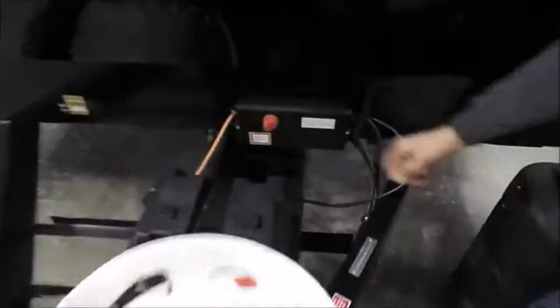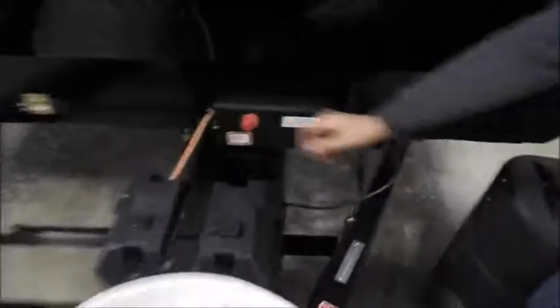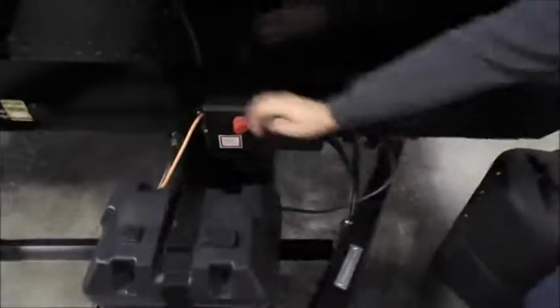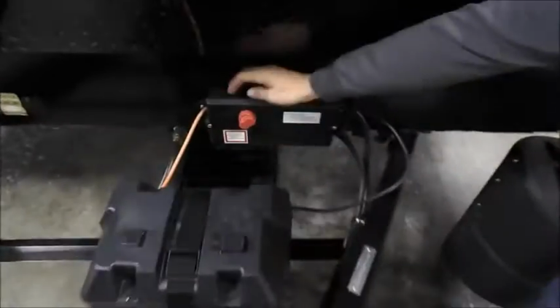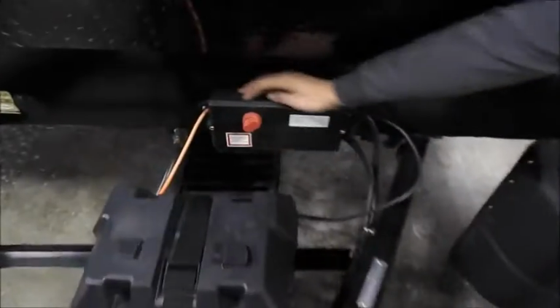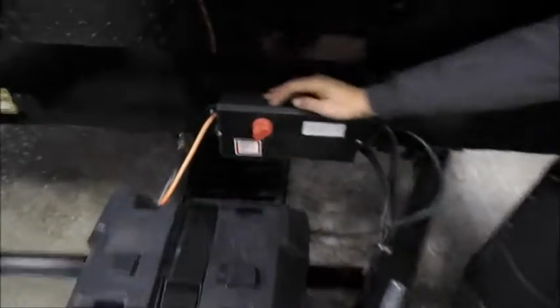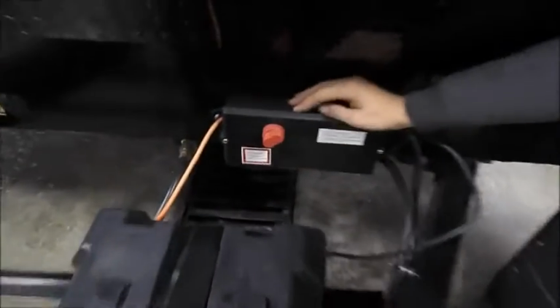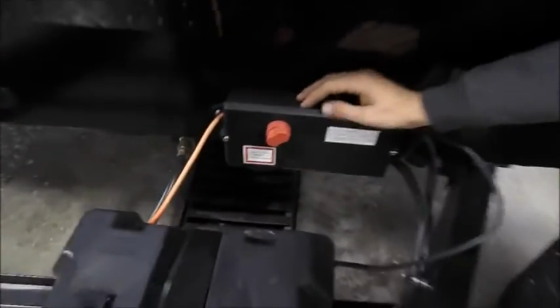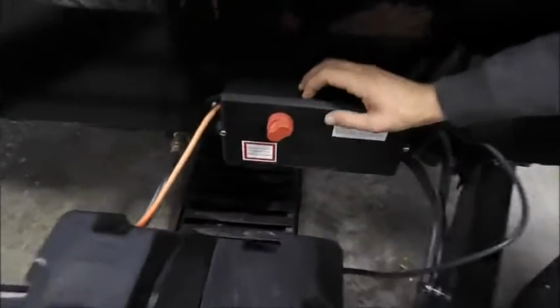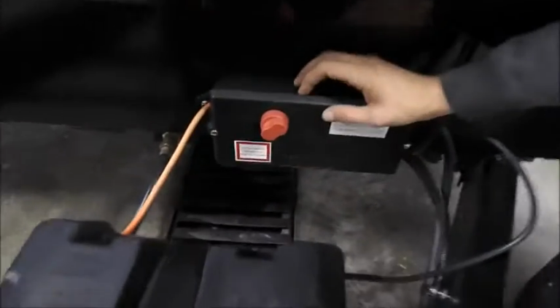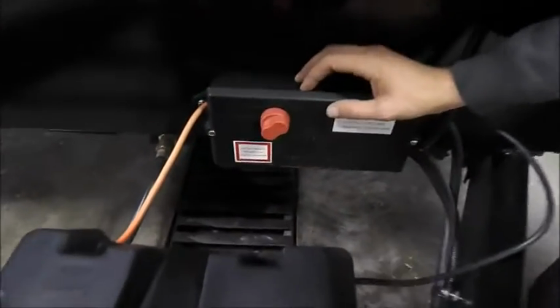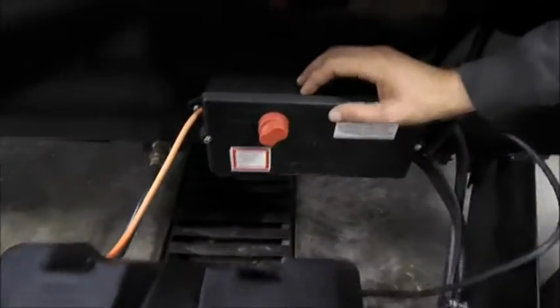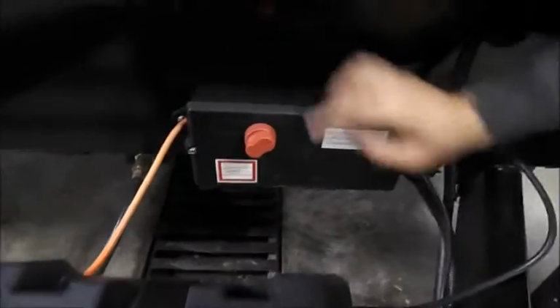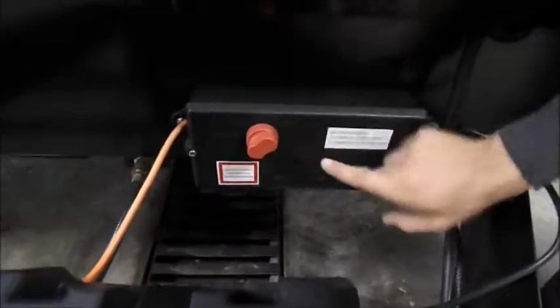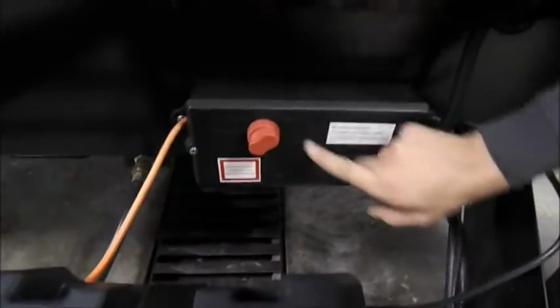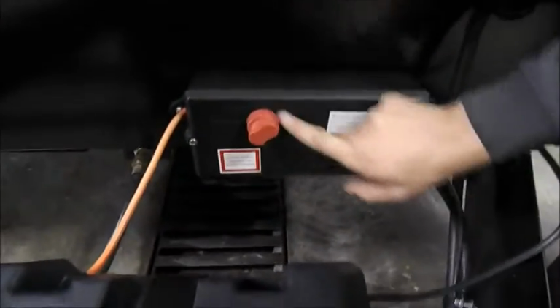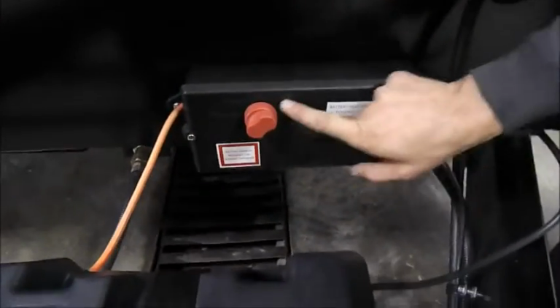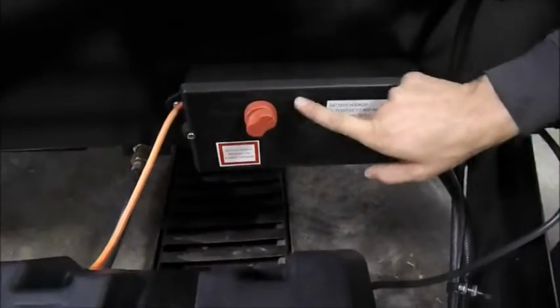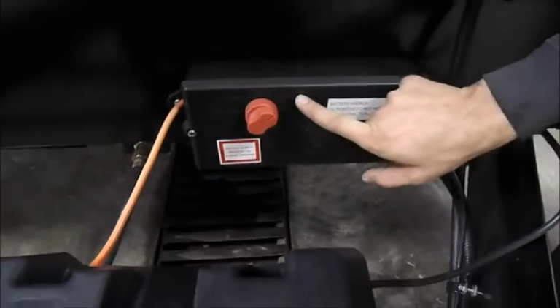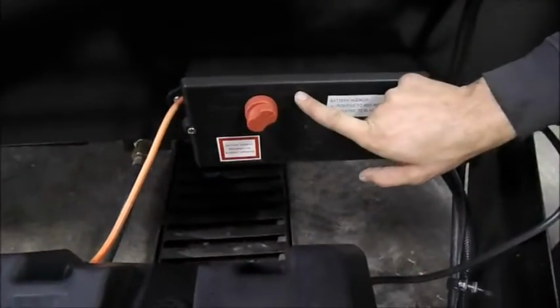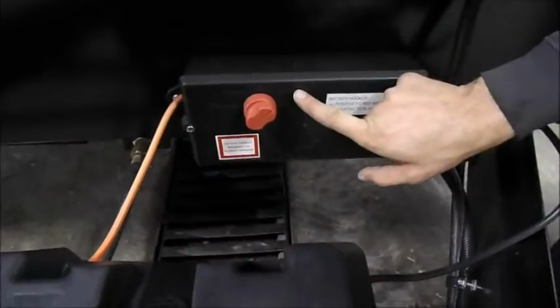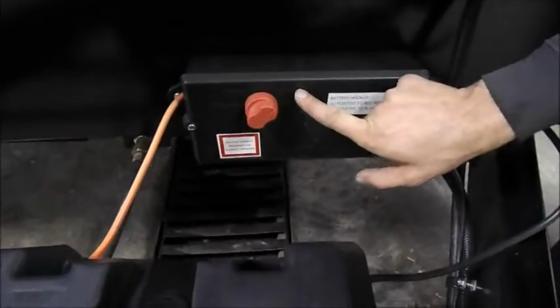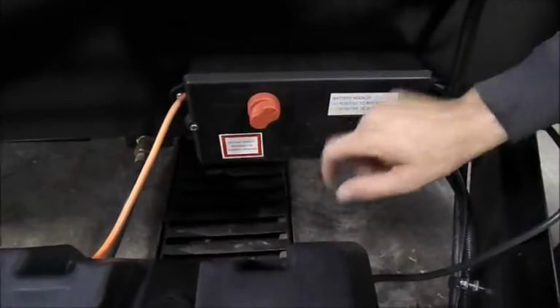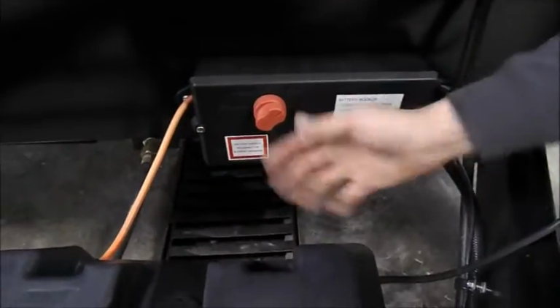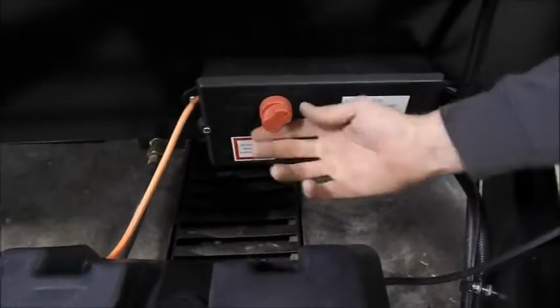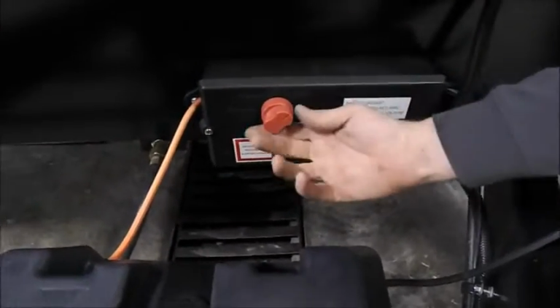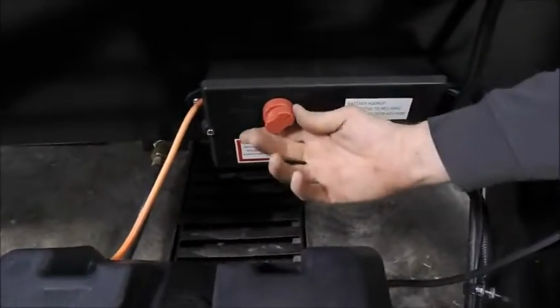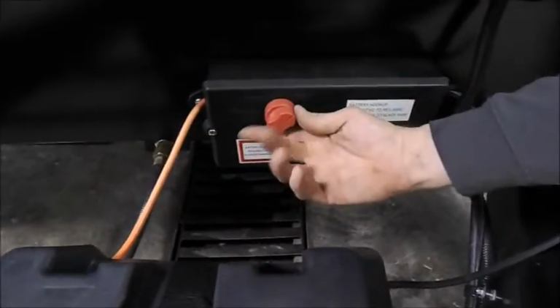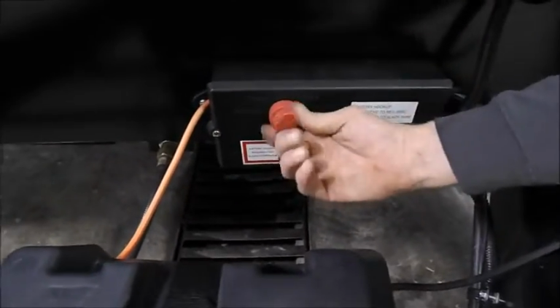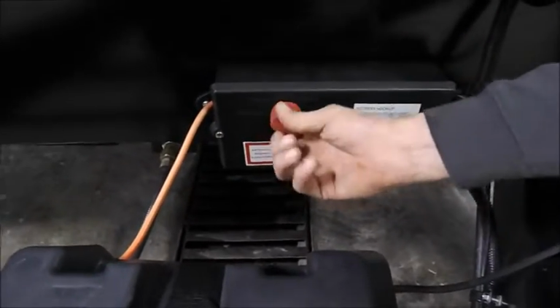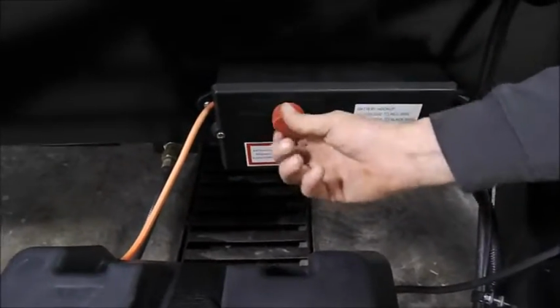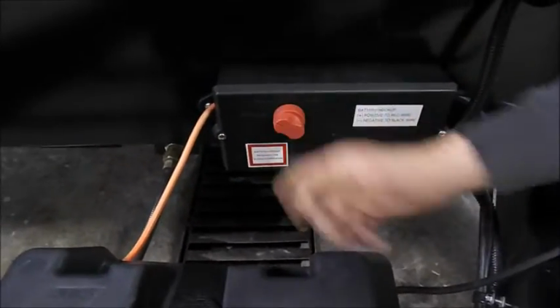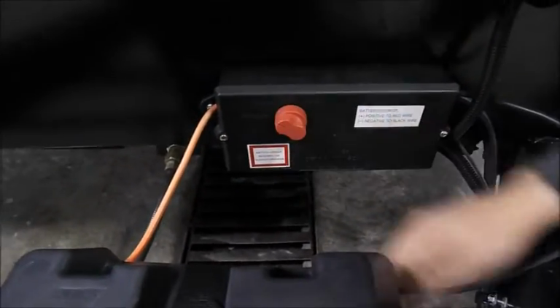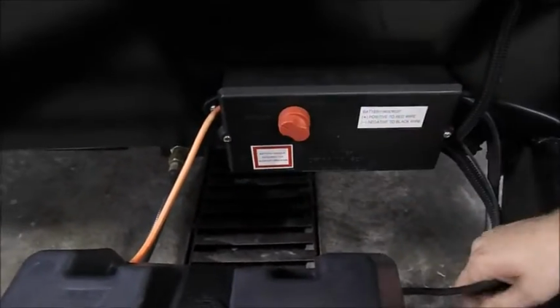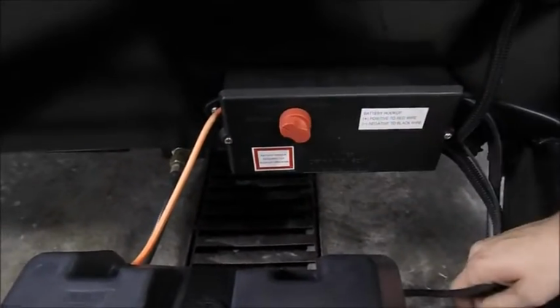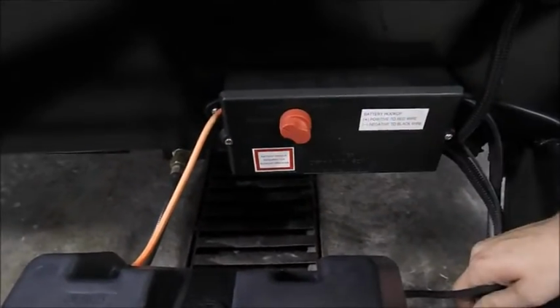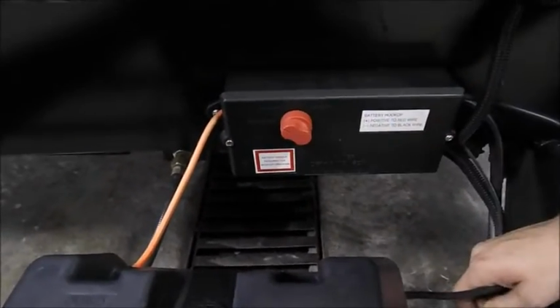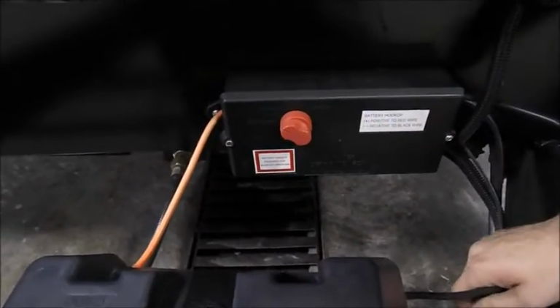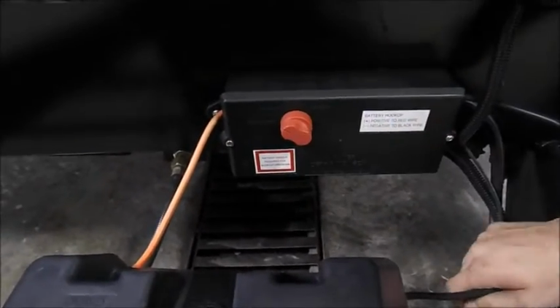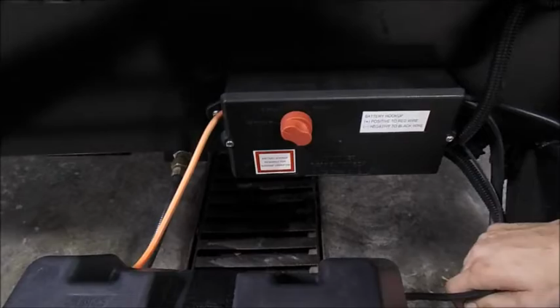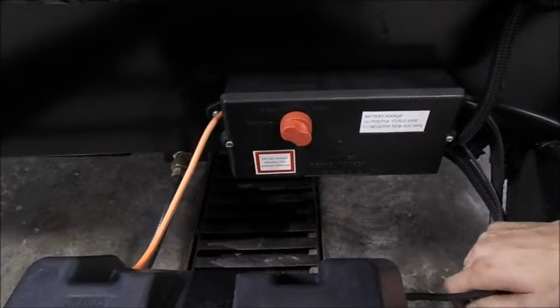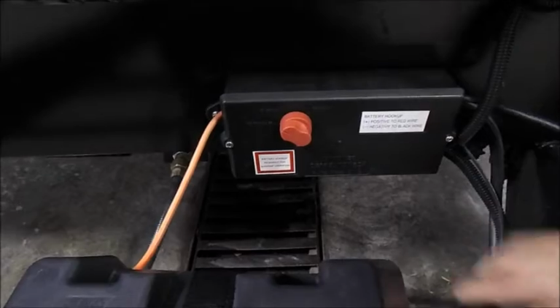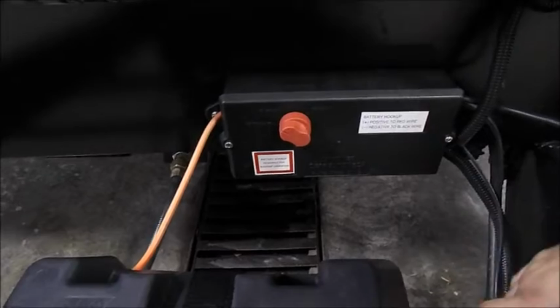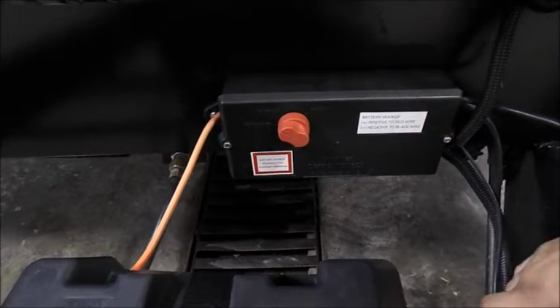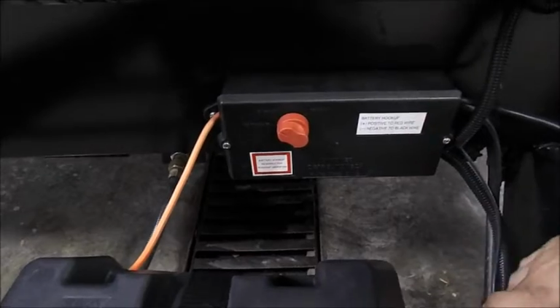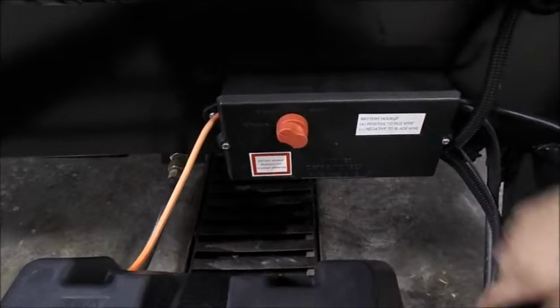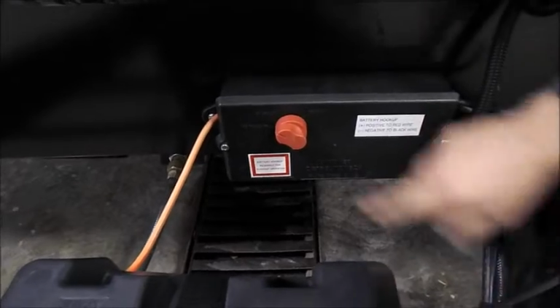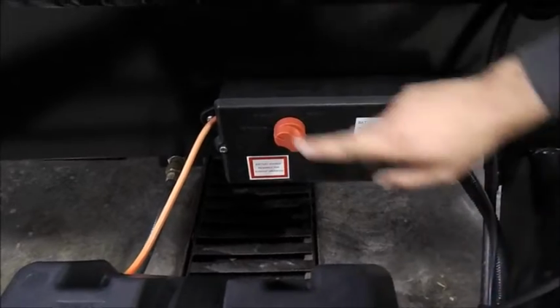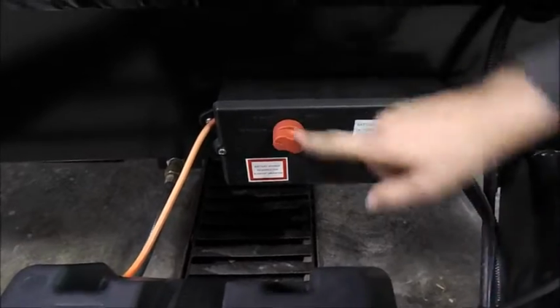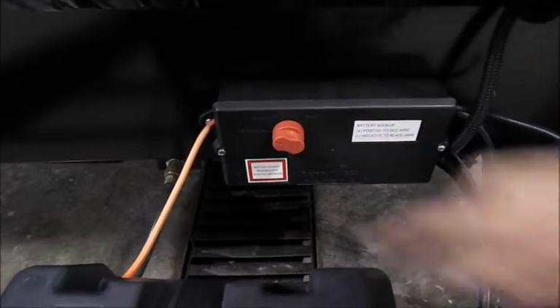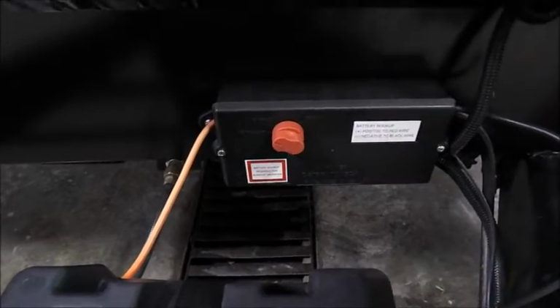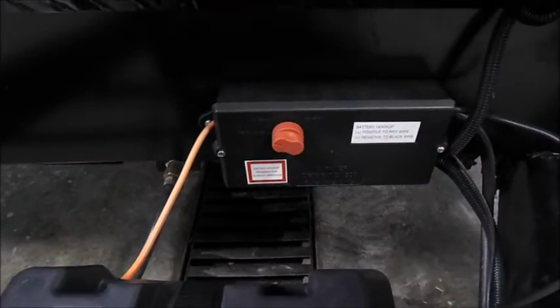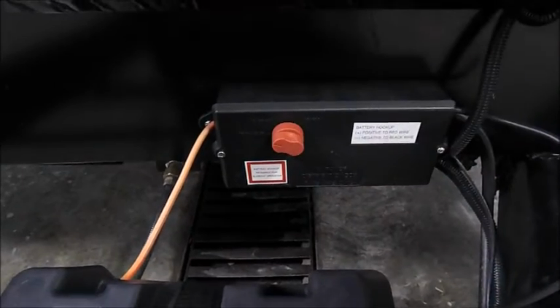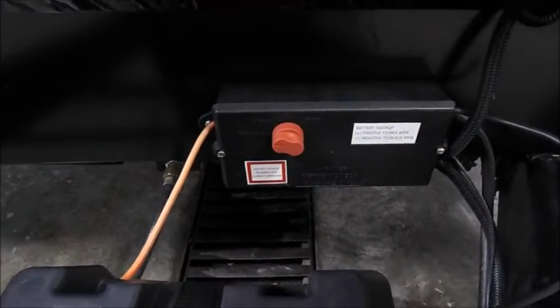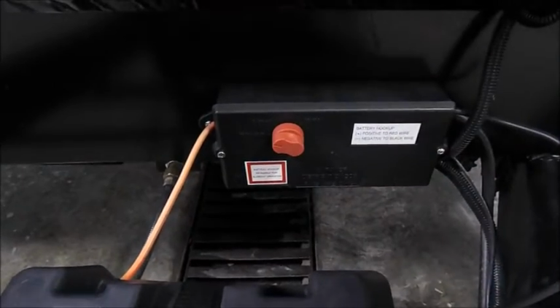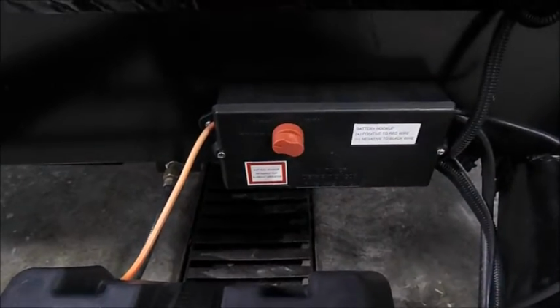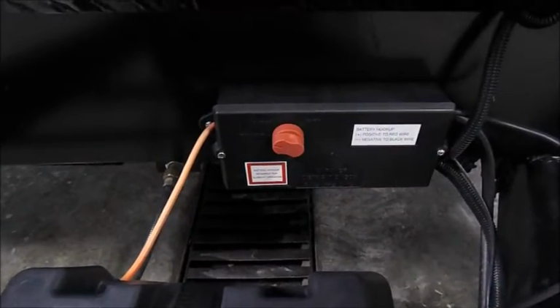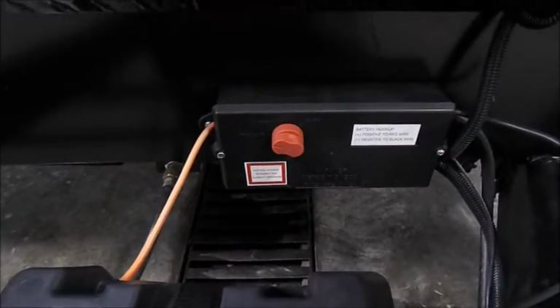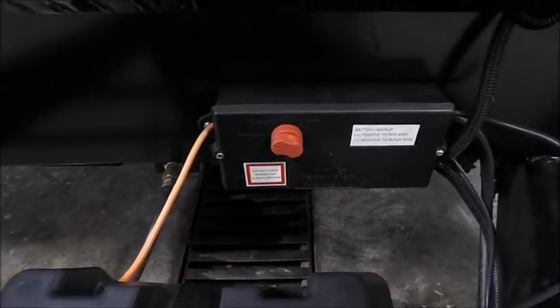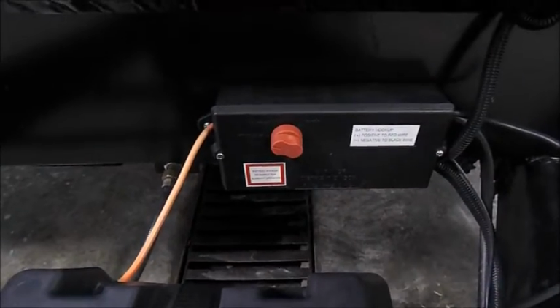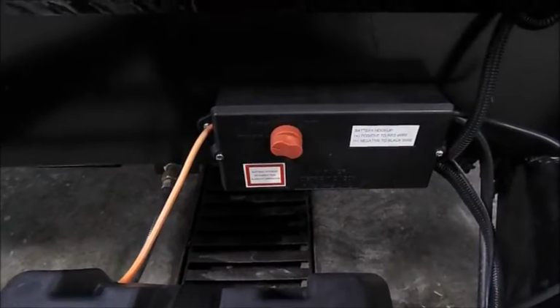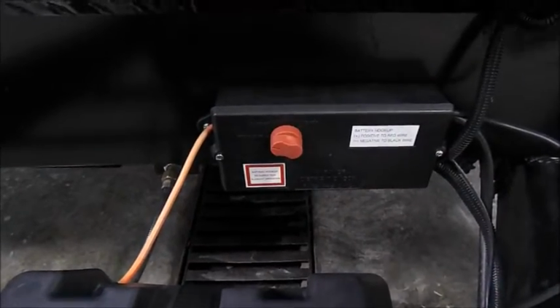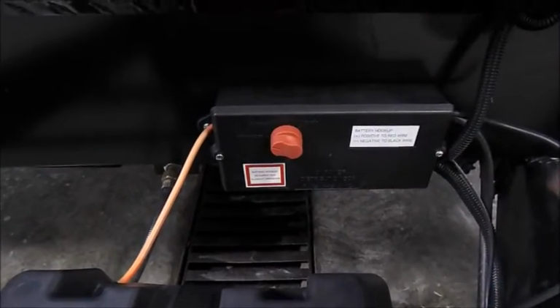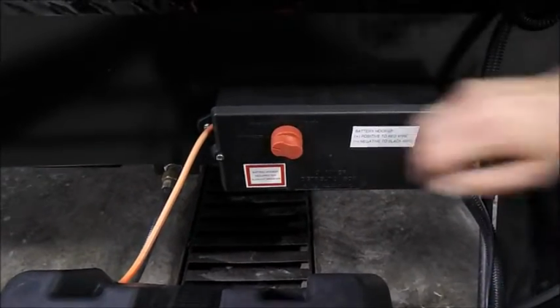Over here is your battery disconnect. Power this way is on, that way is off. The only time you shut that off is when you're storing it.